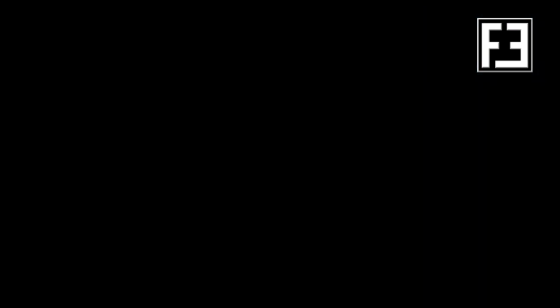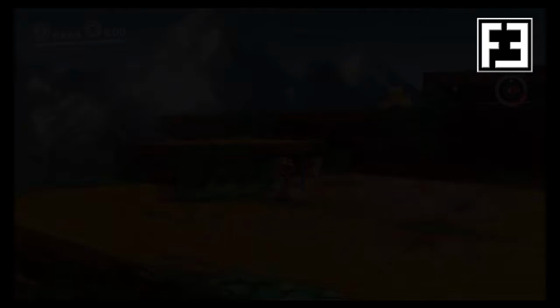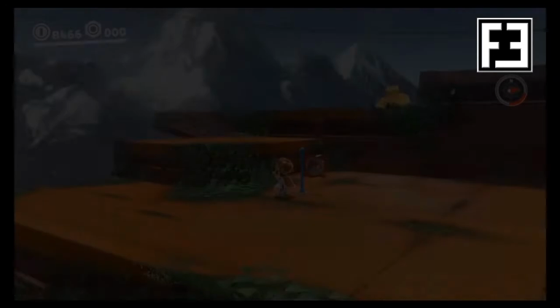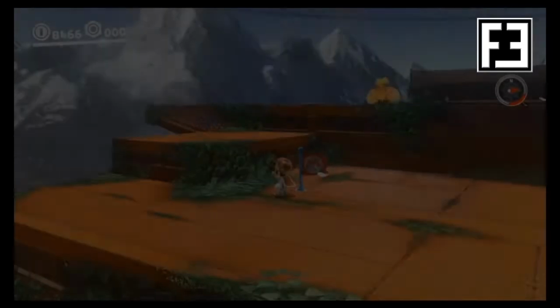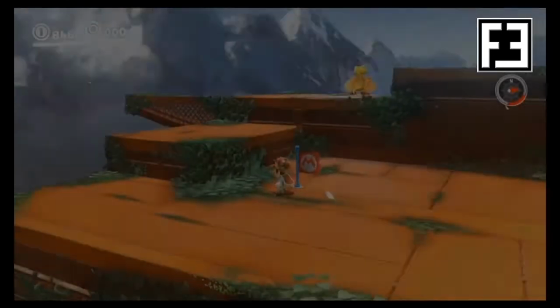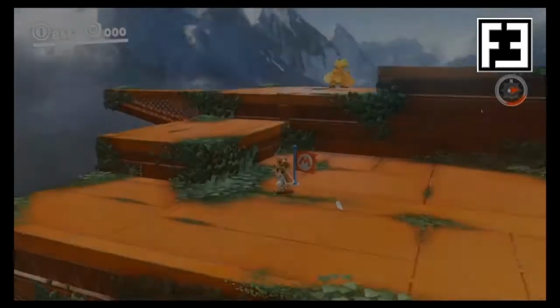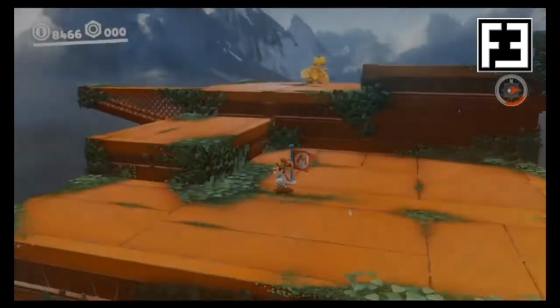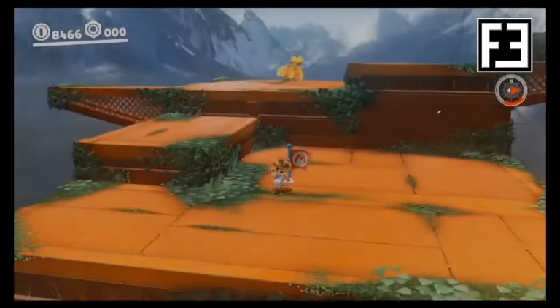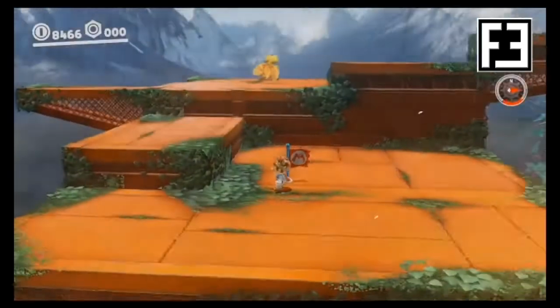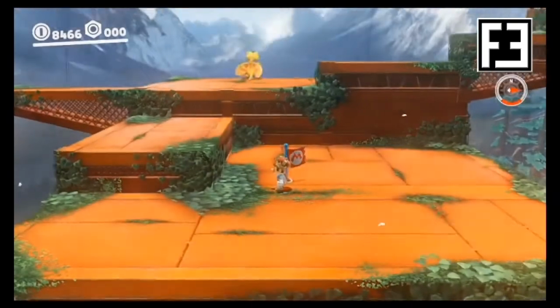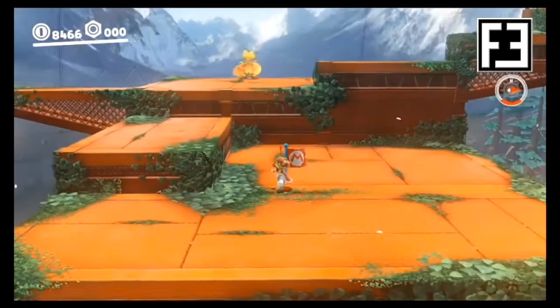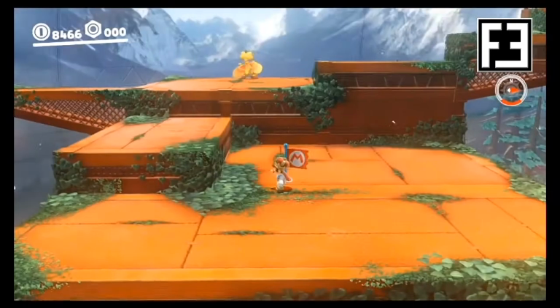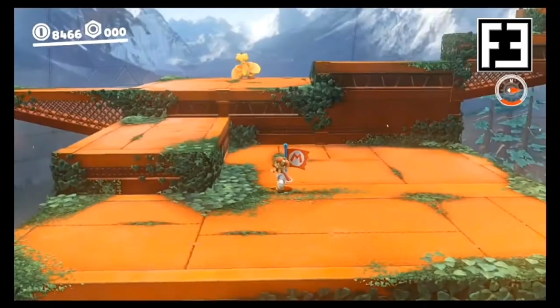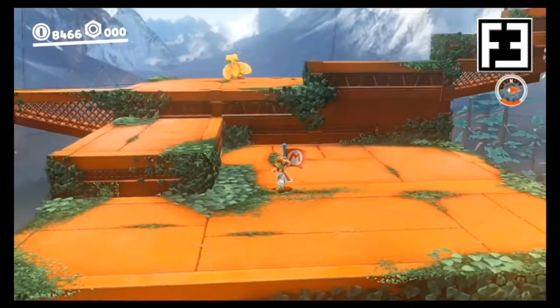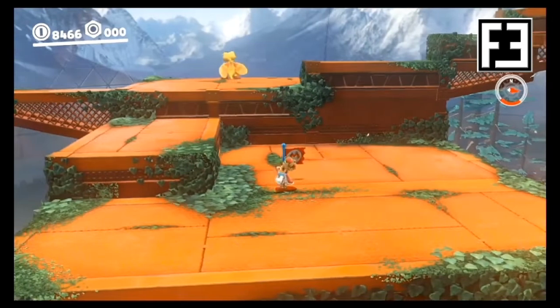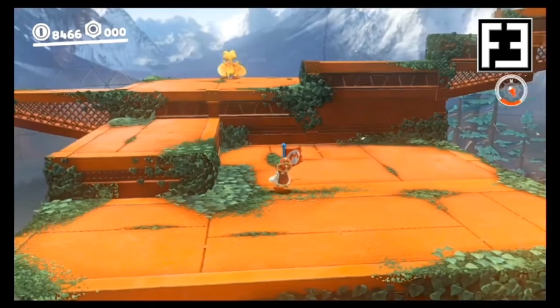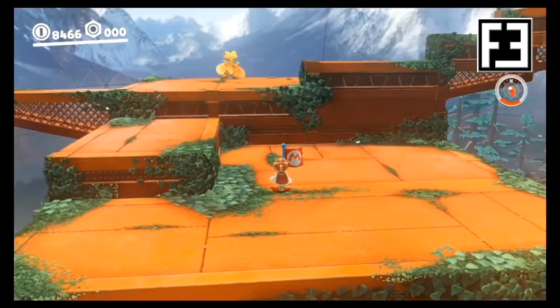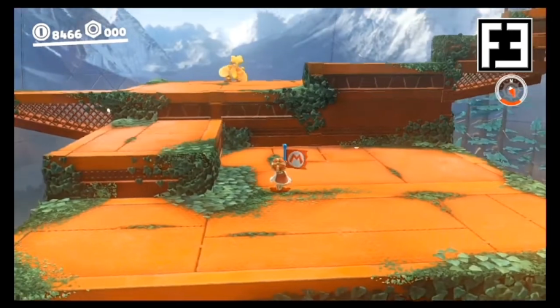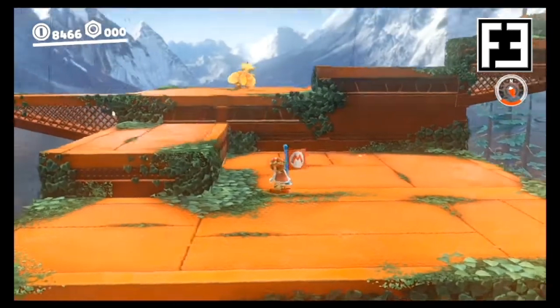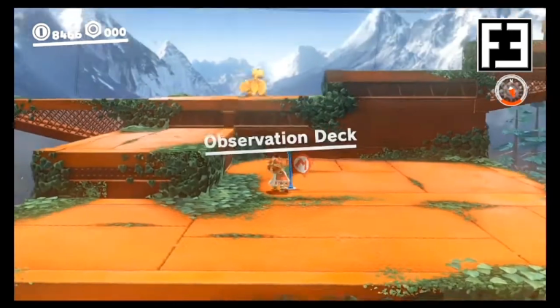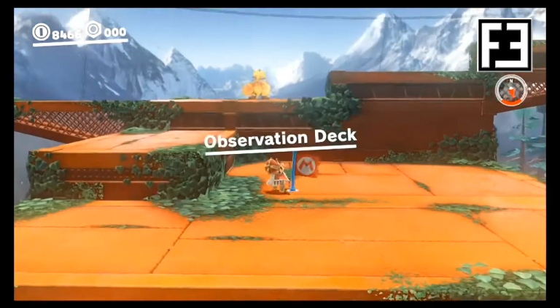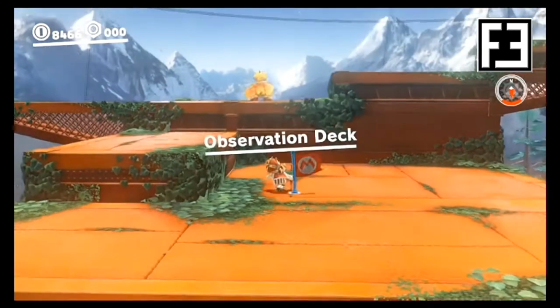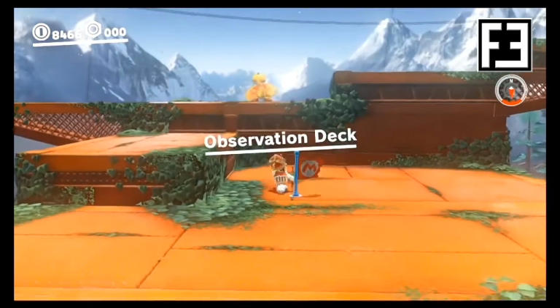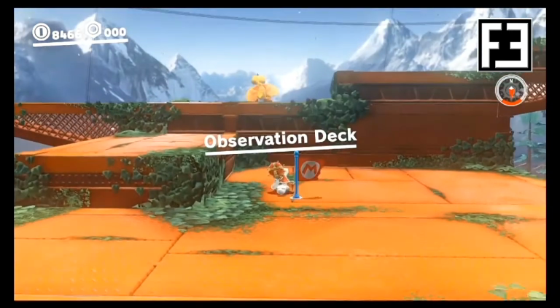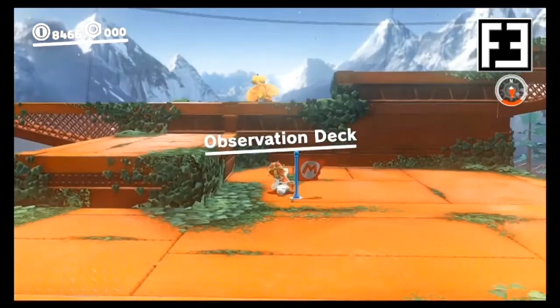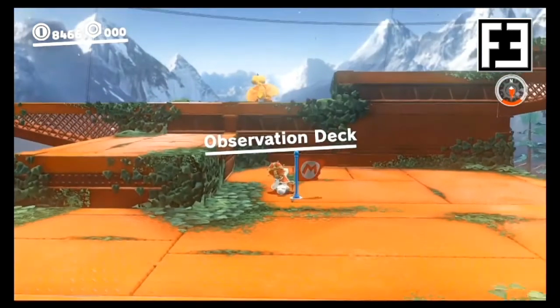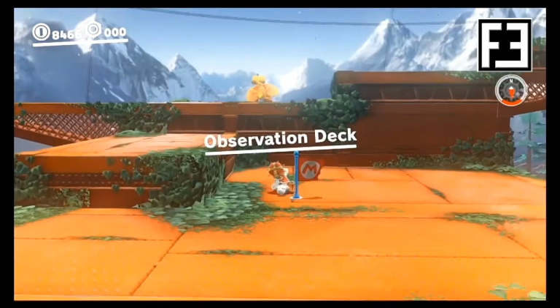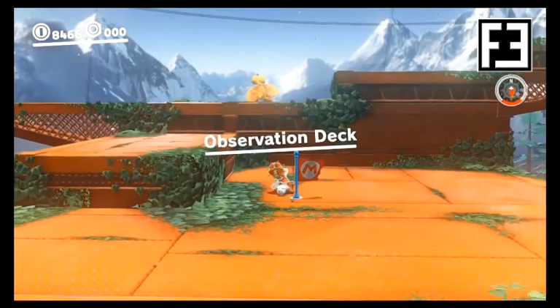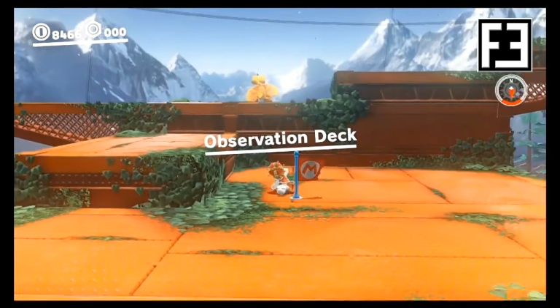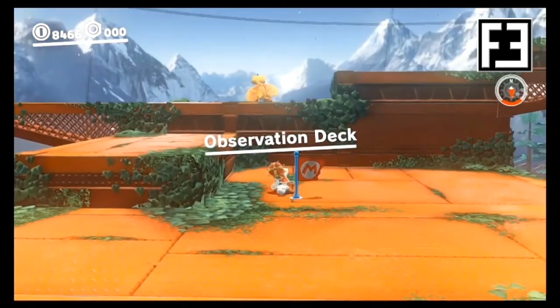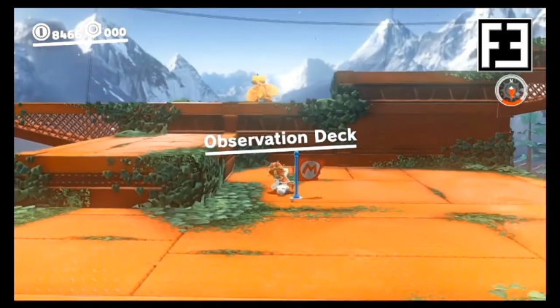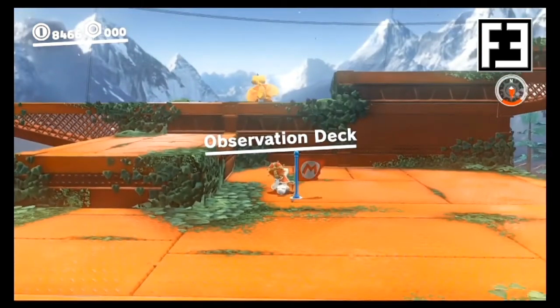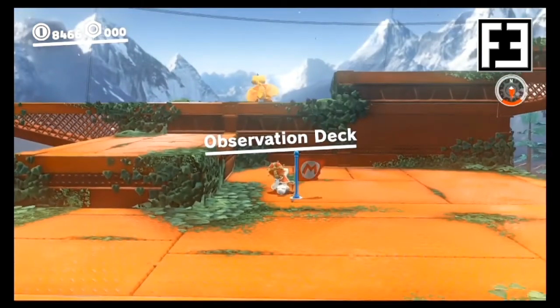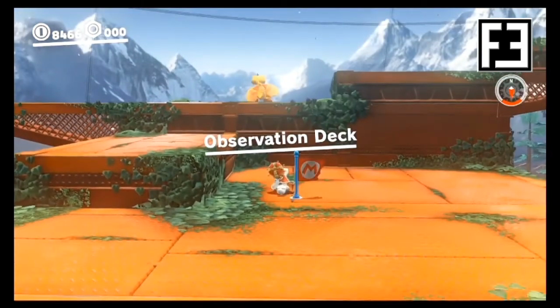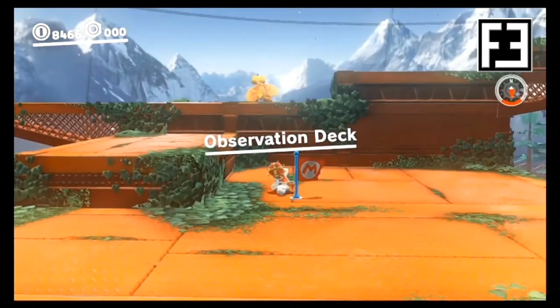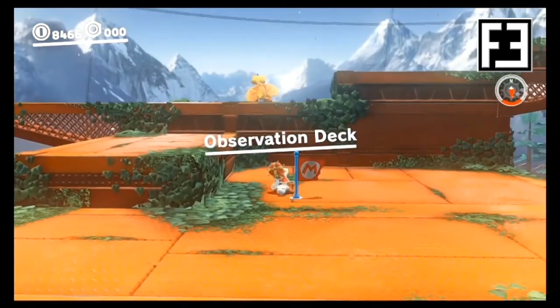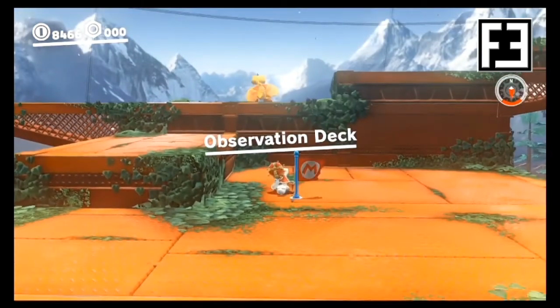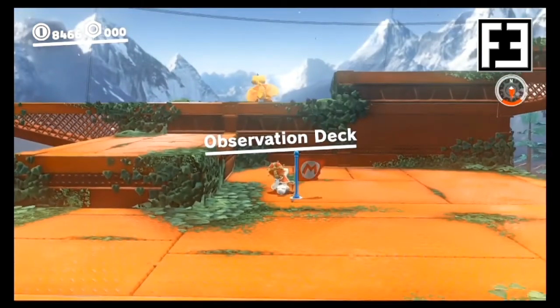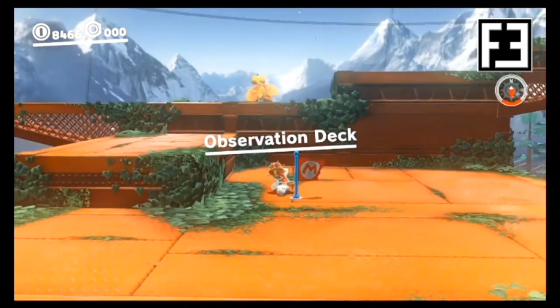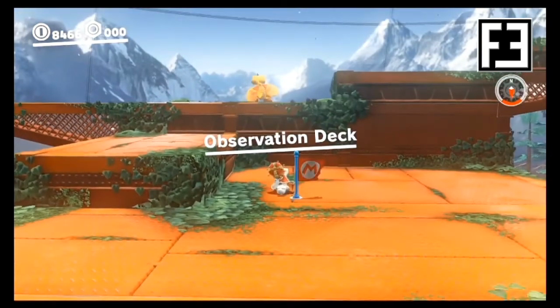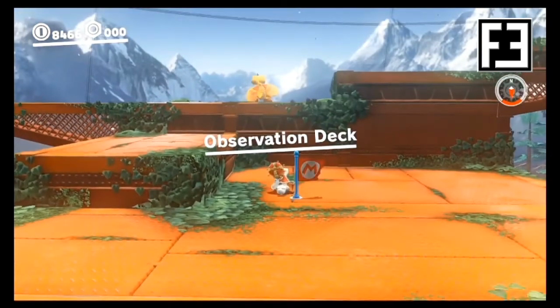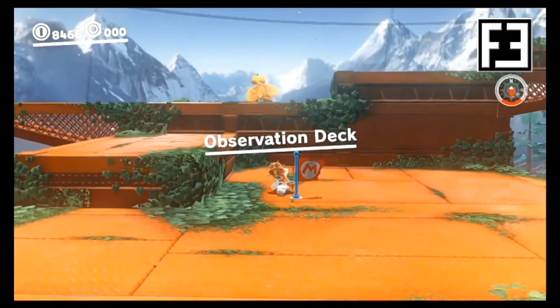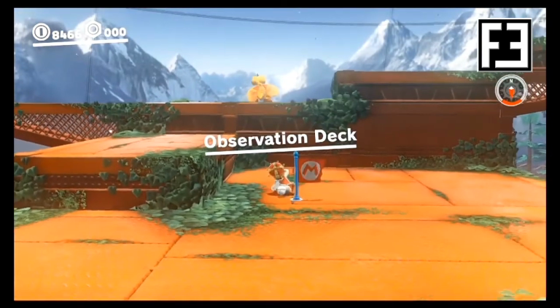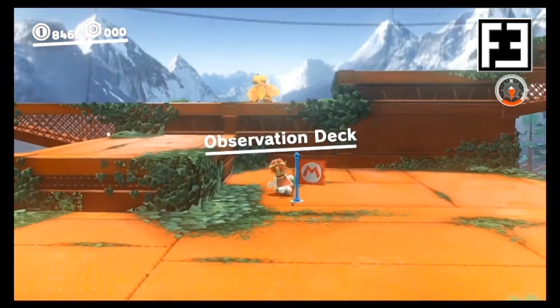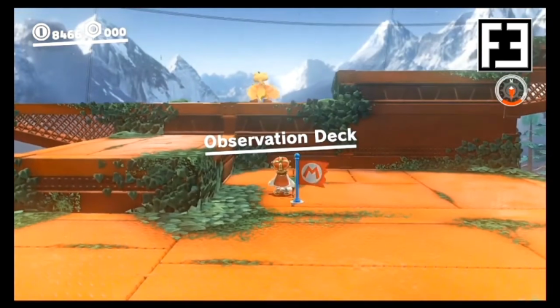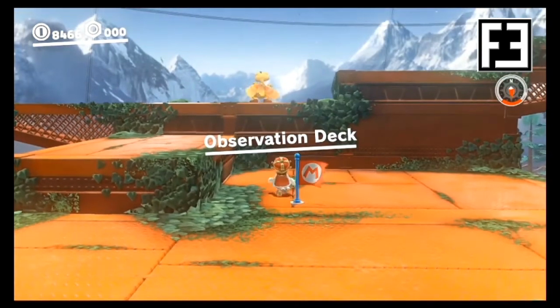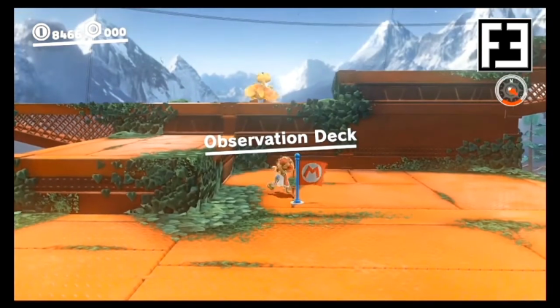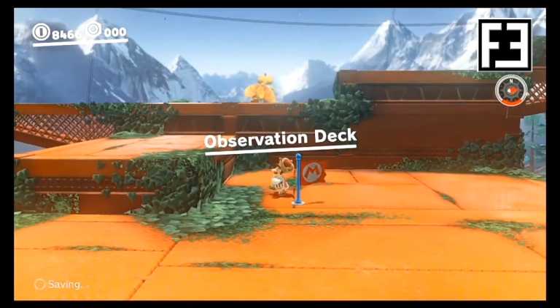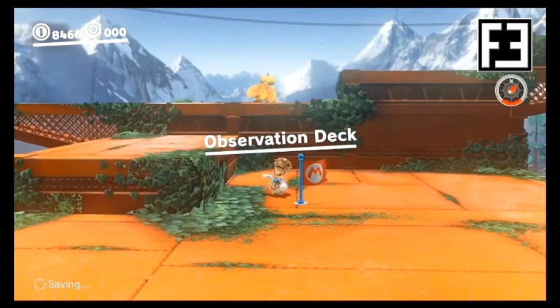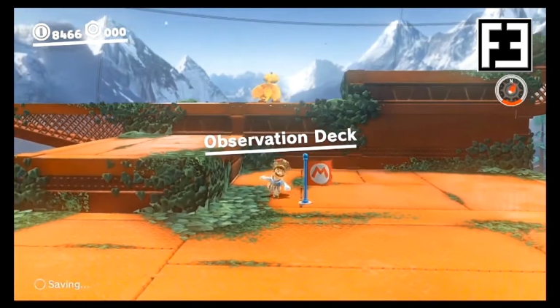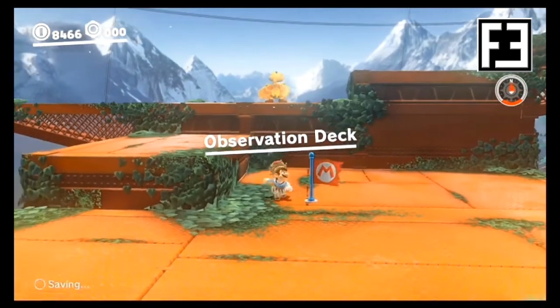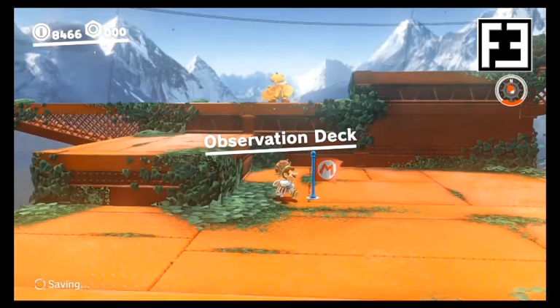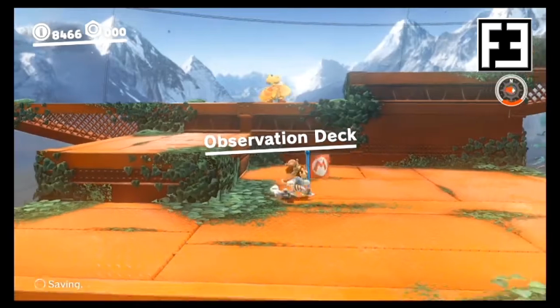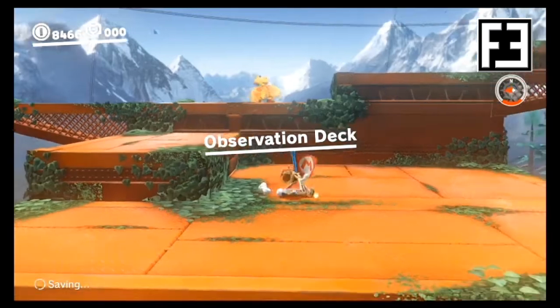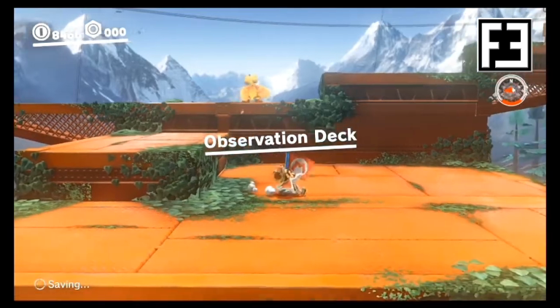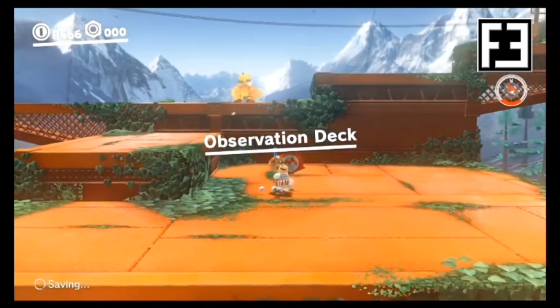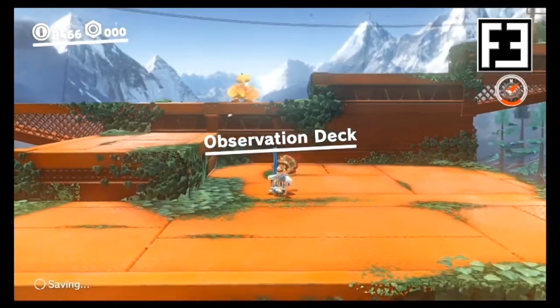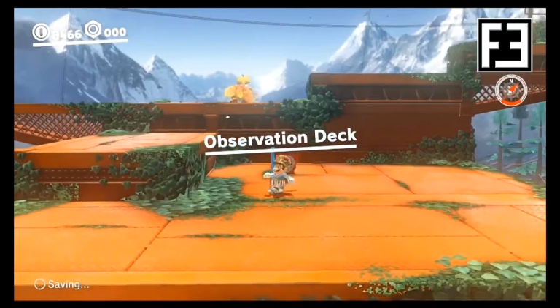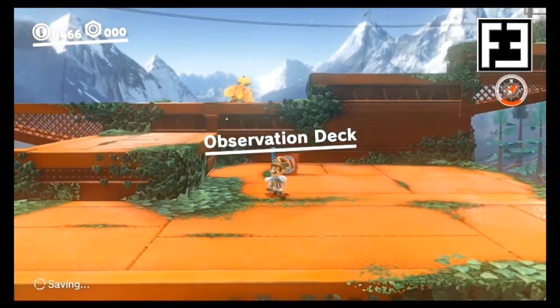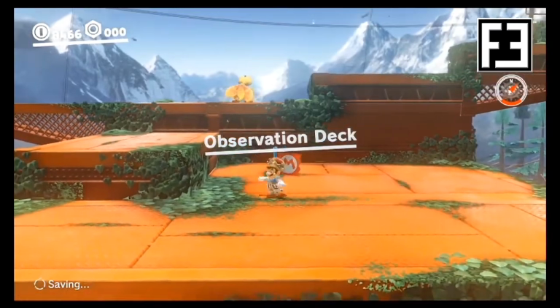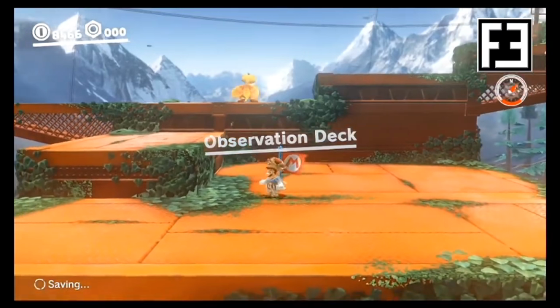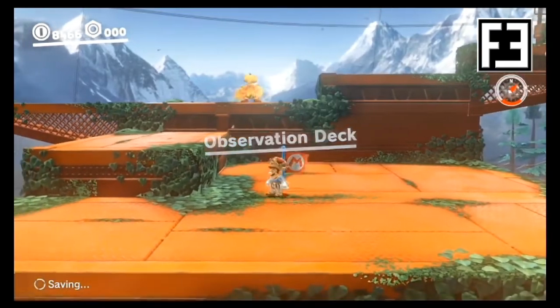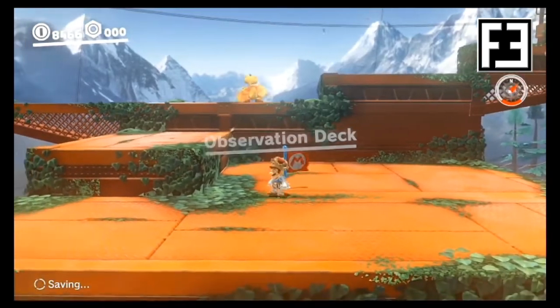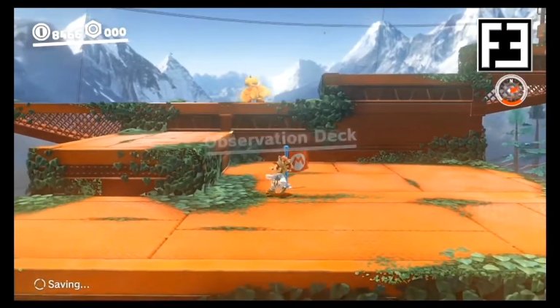Now in the Wooded Kingdom, we'll start from the Observation Deck checkpoint. From there, we'll find Peach waiting on a thin metal beam.